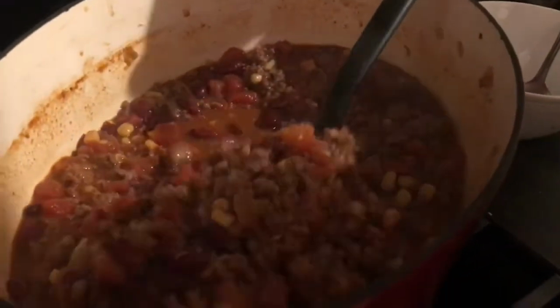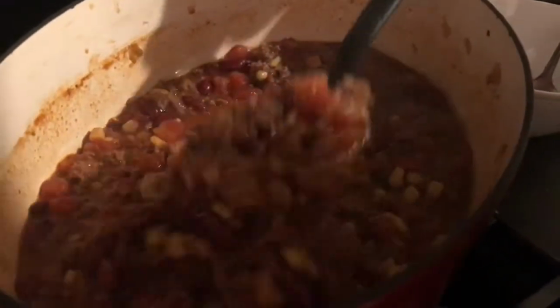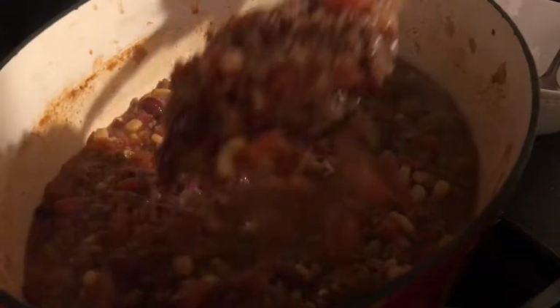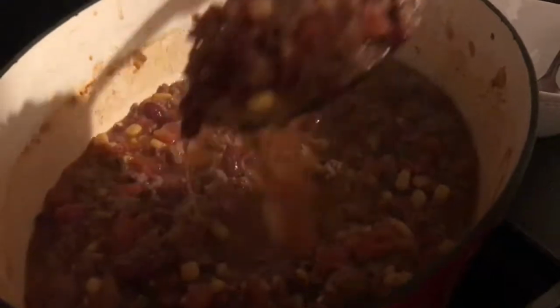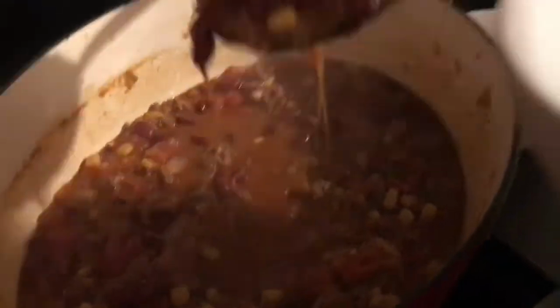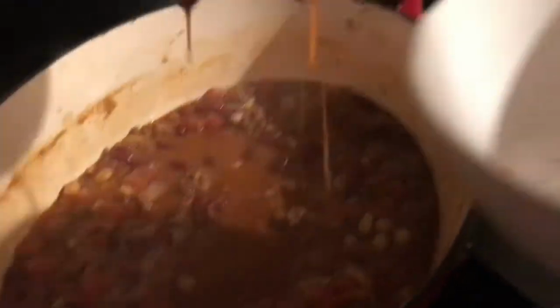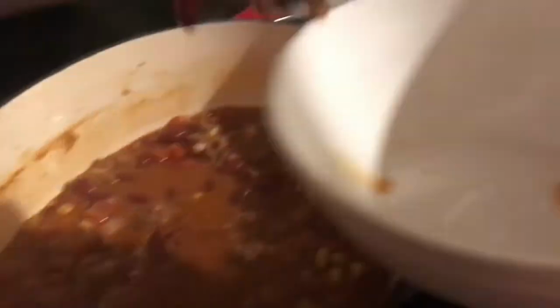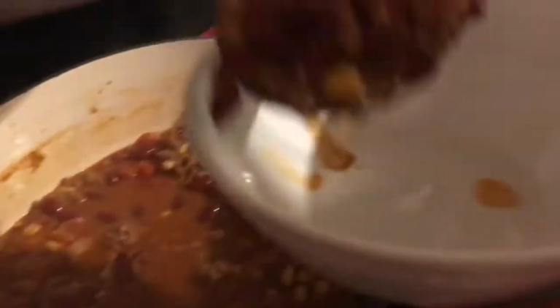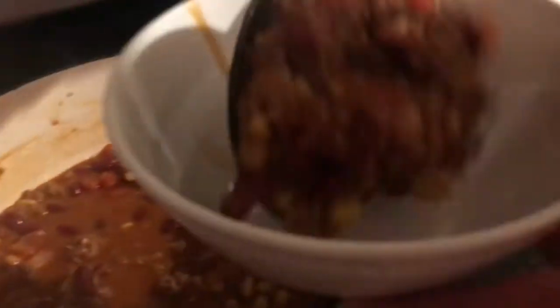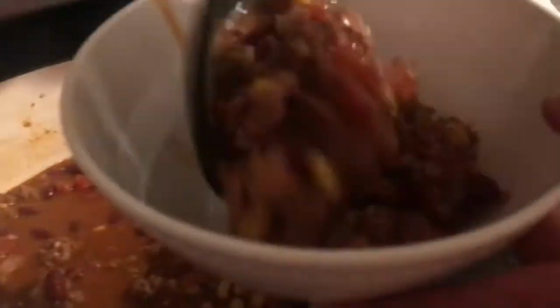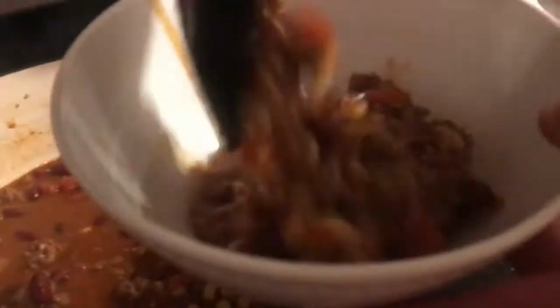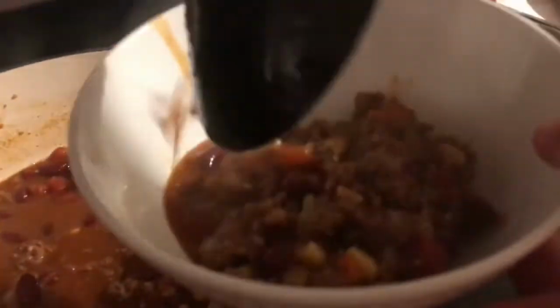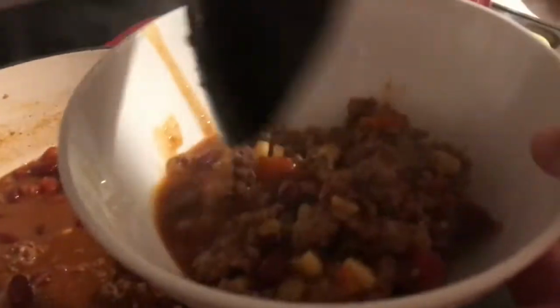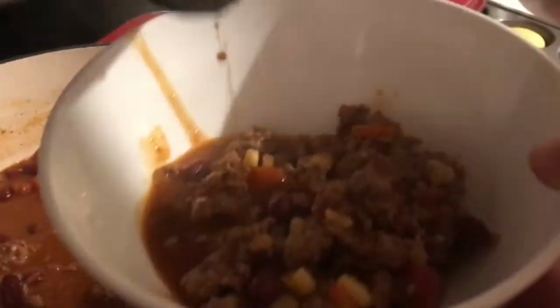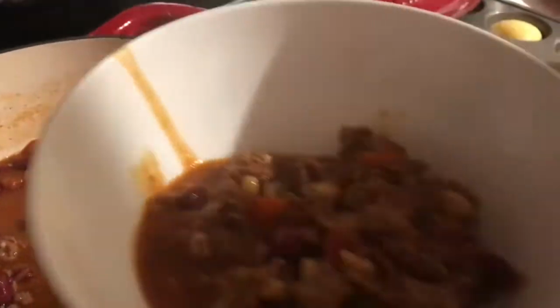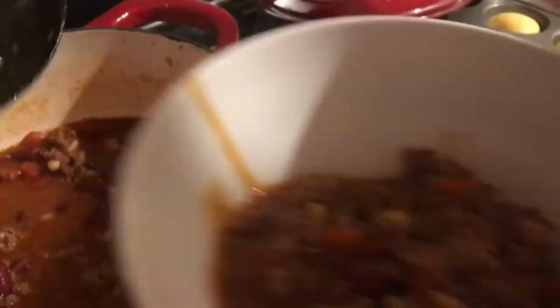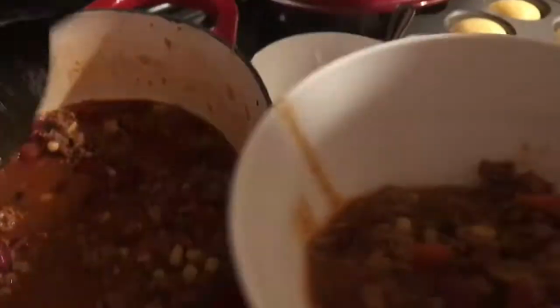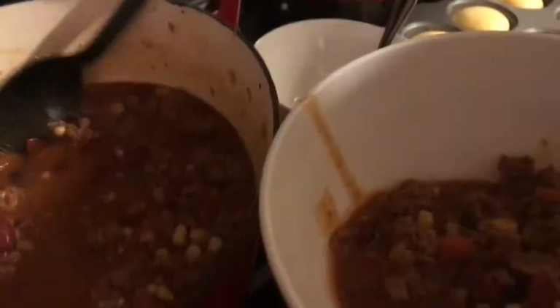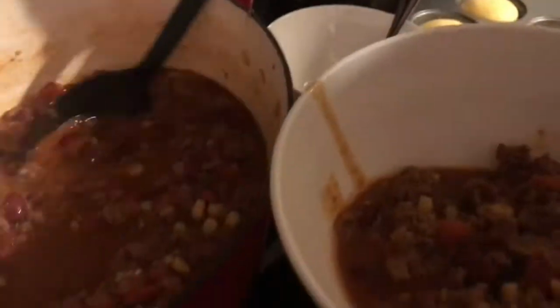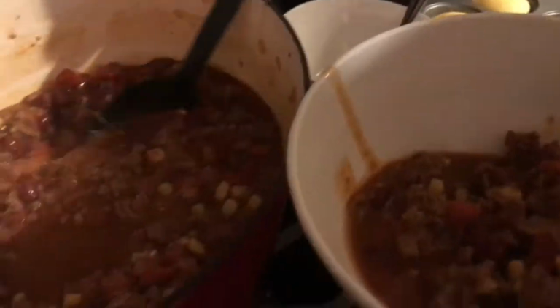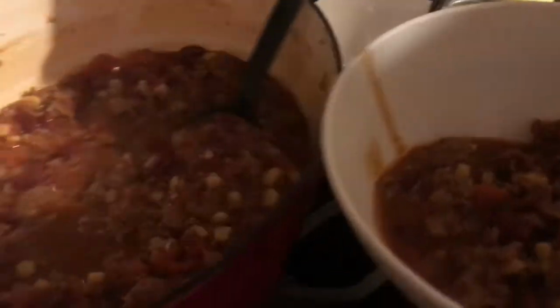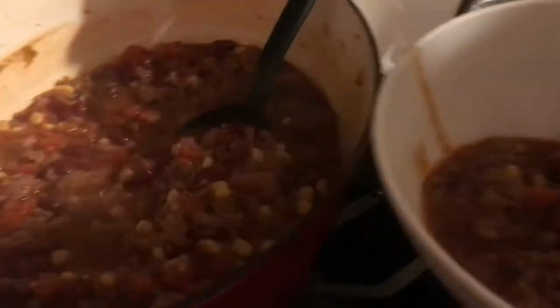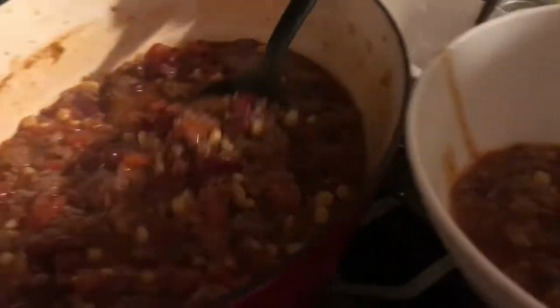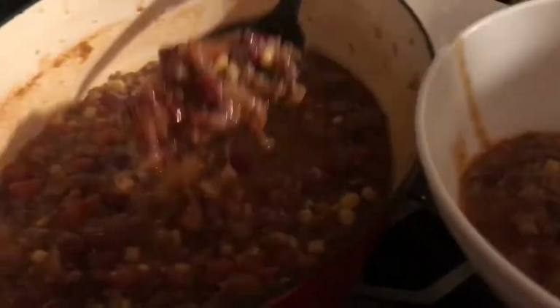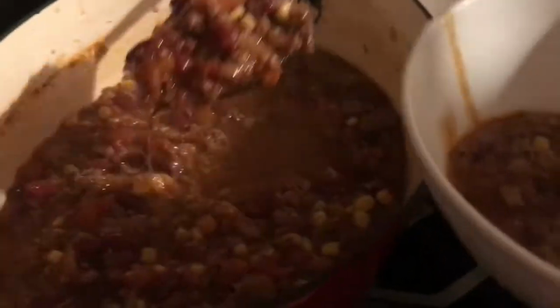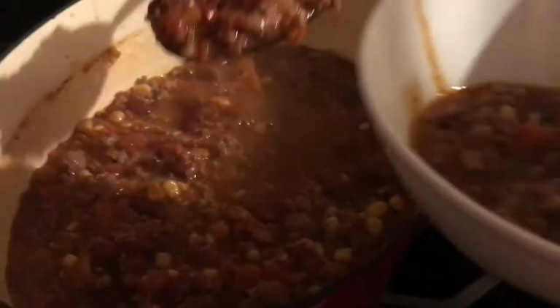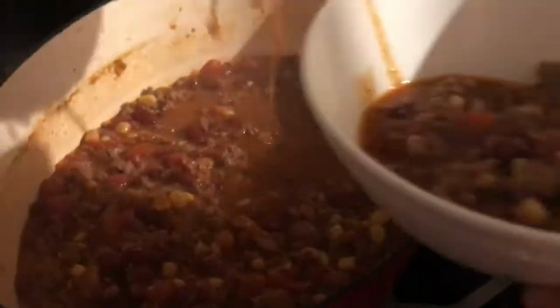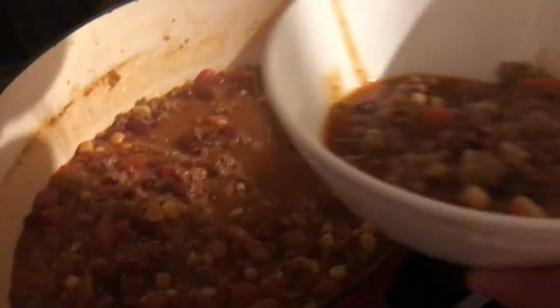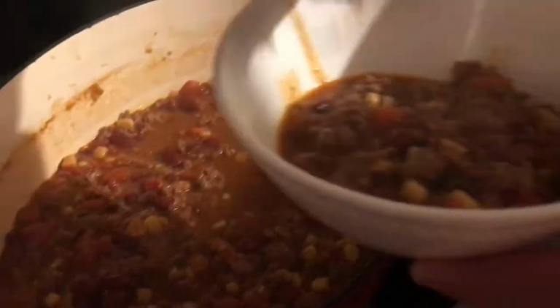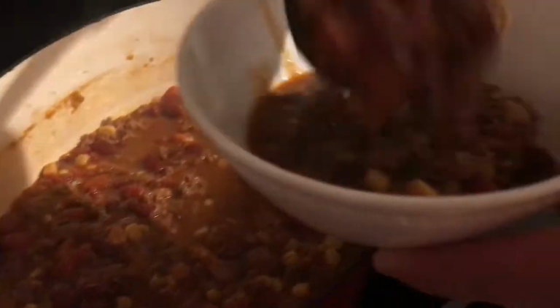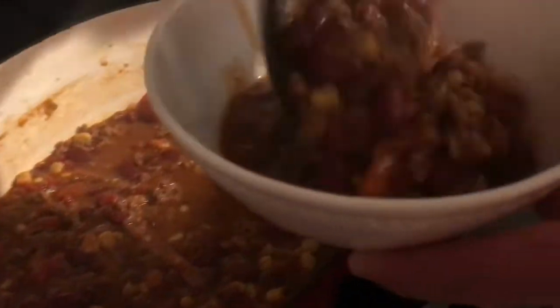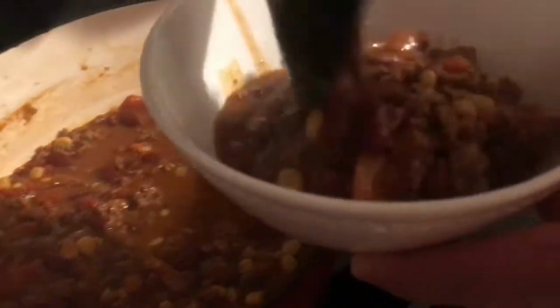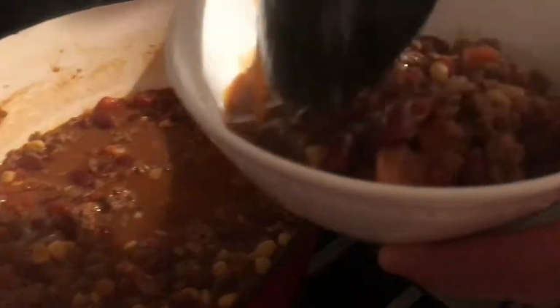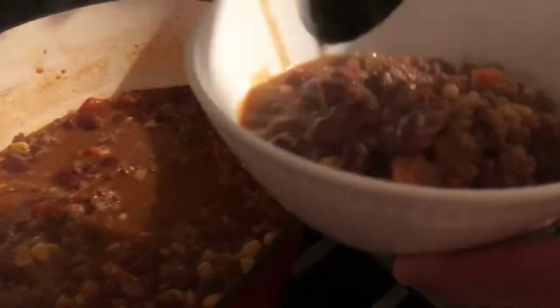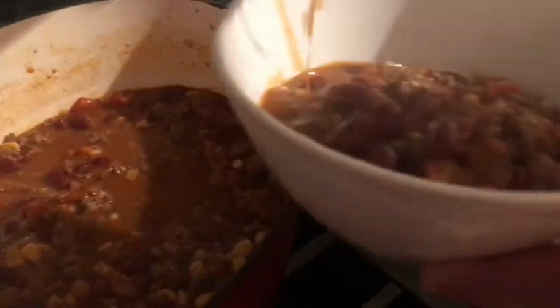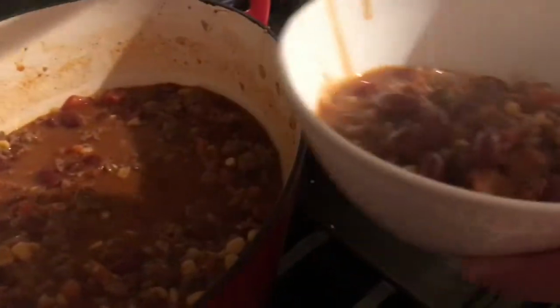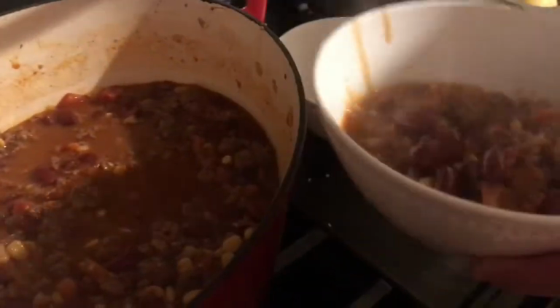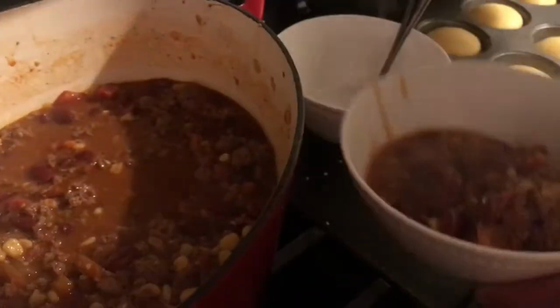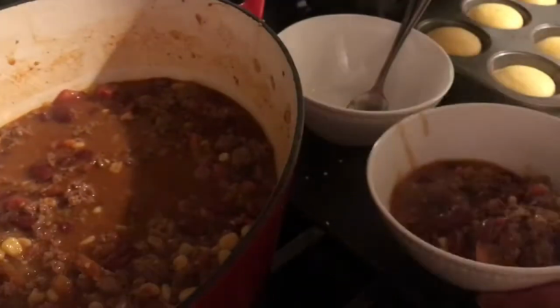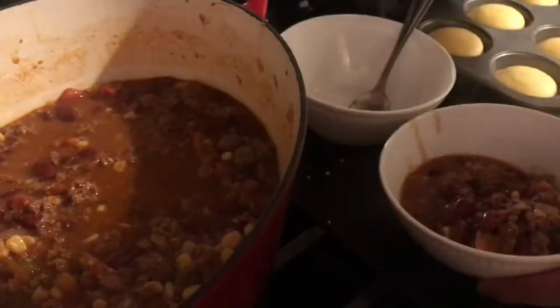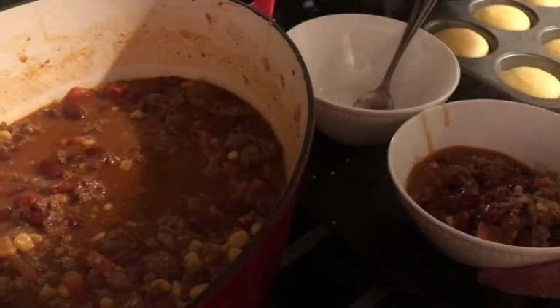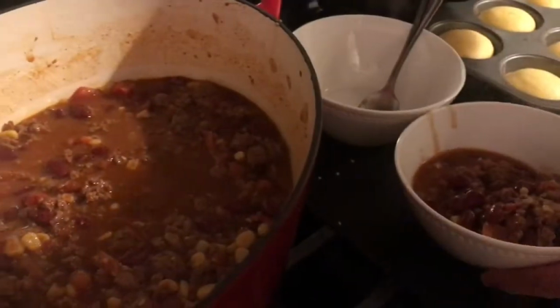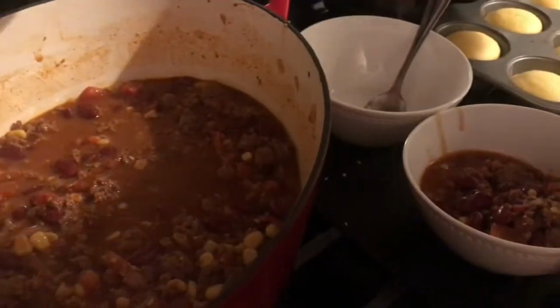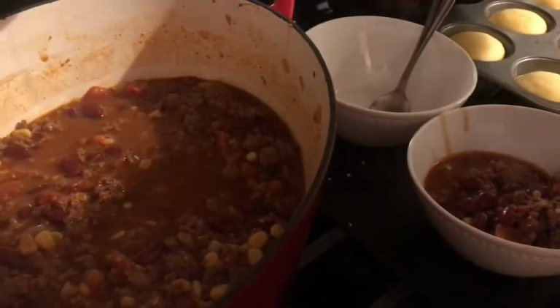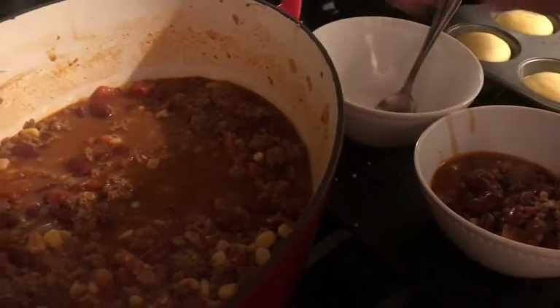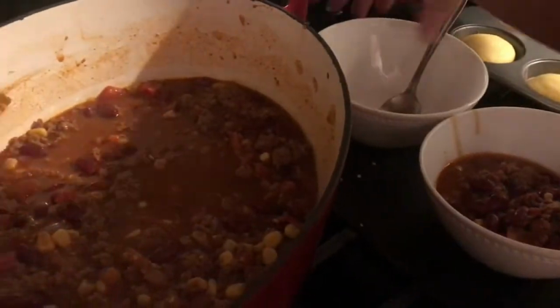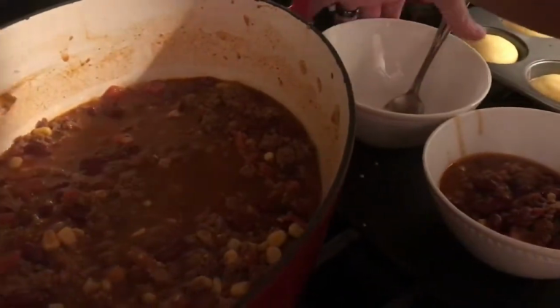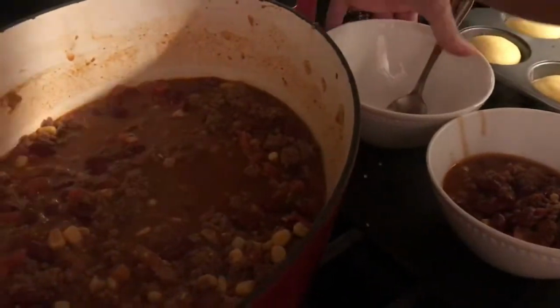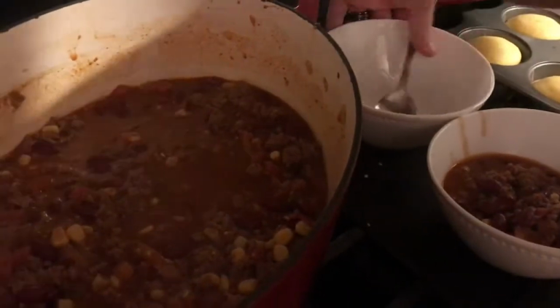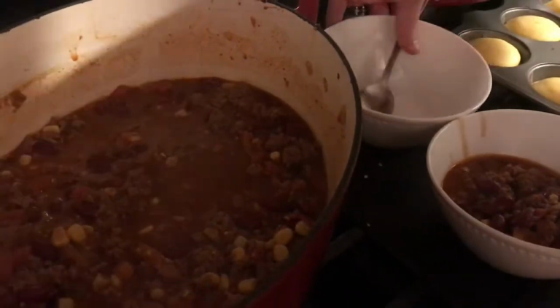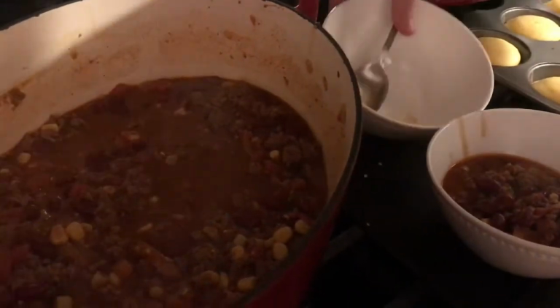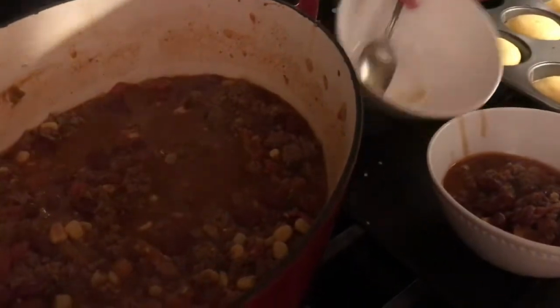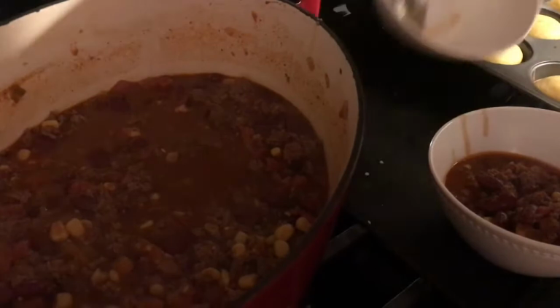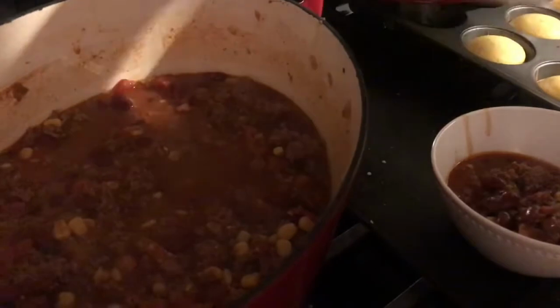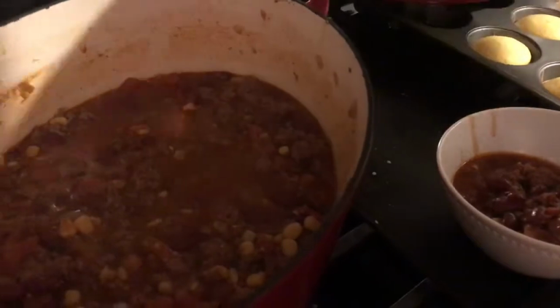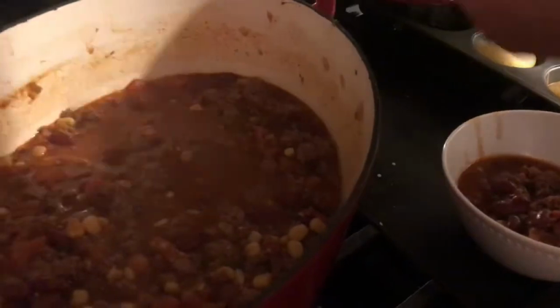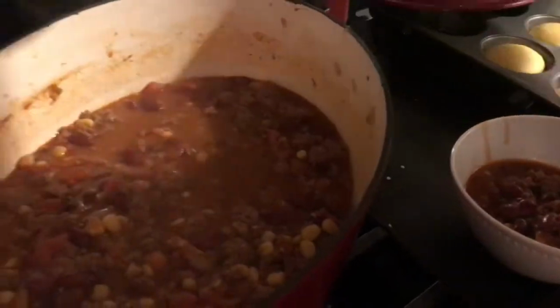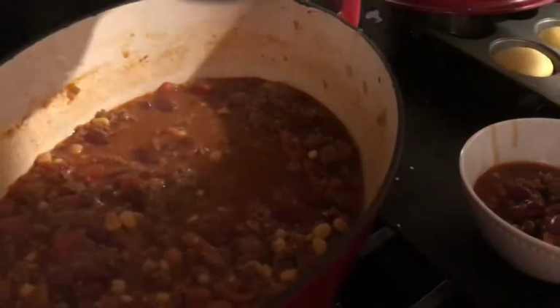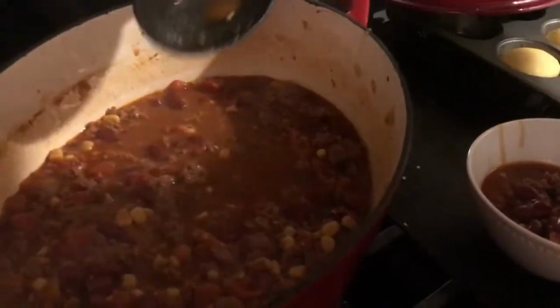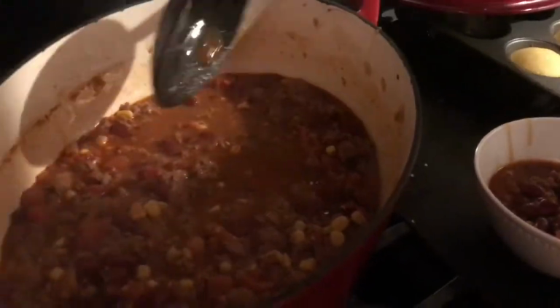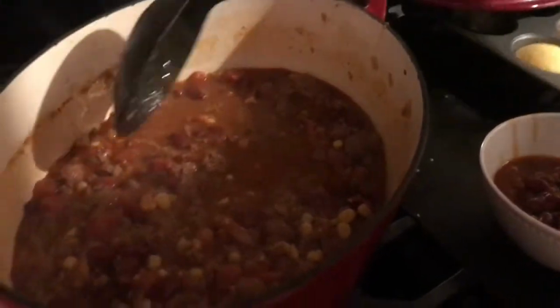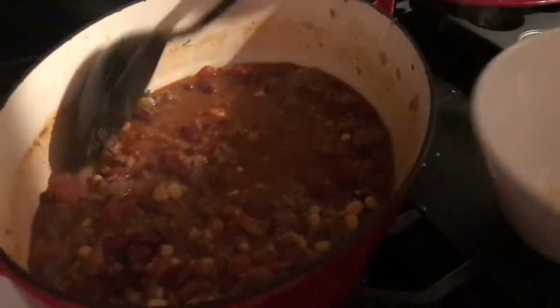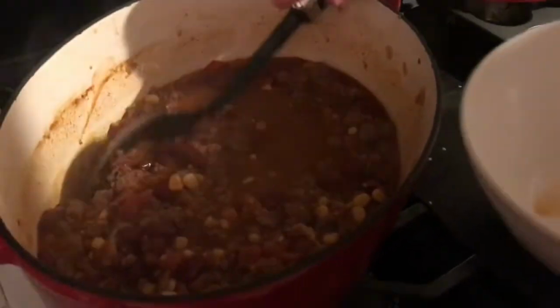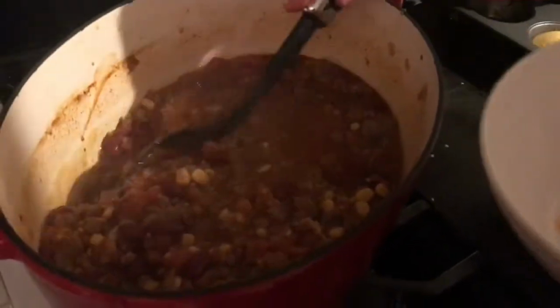The chili is done — it's been 45 minutes — and my husband is just serving my bowl for me.